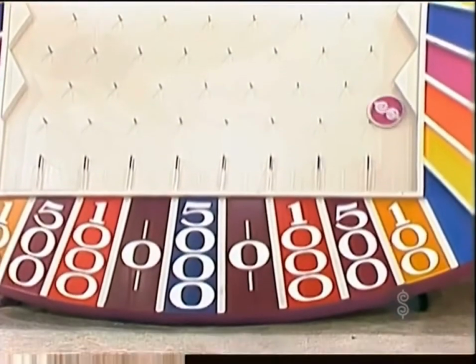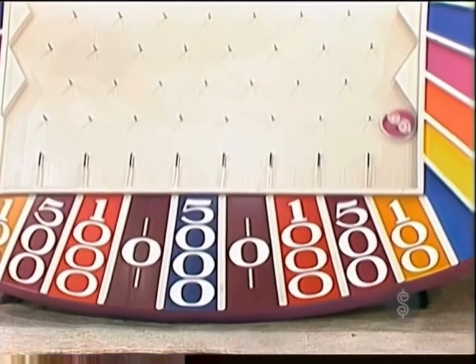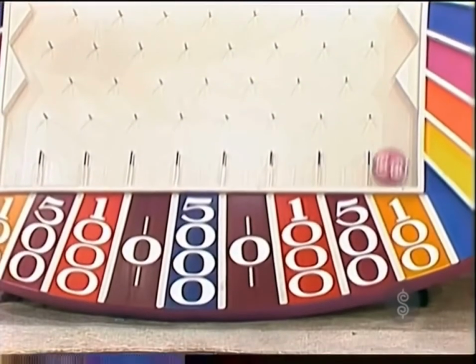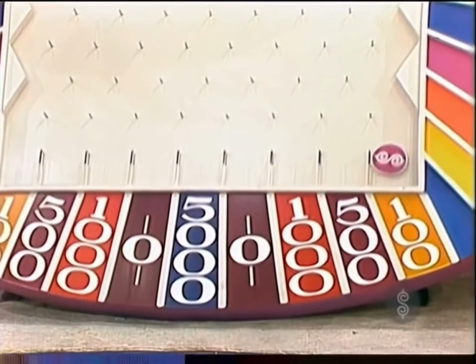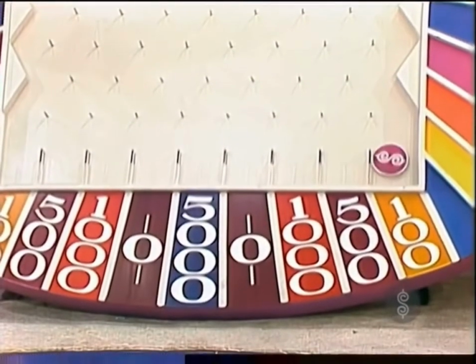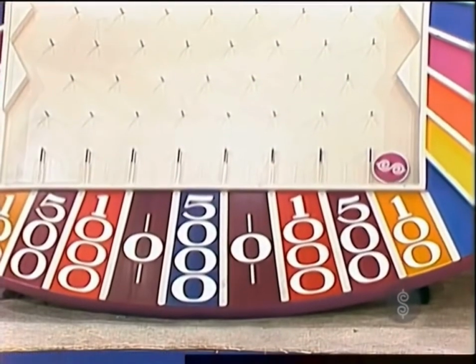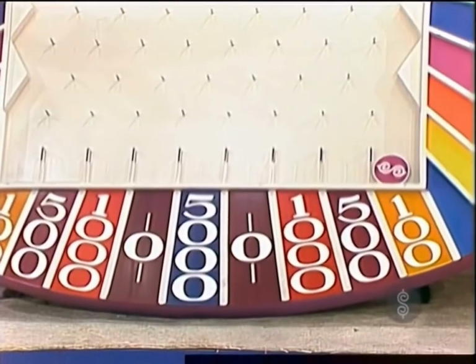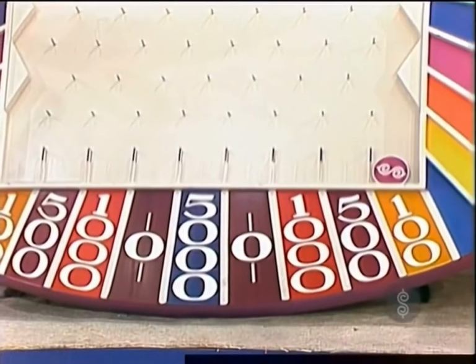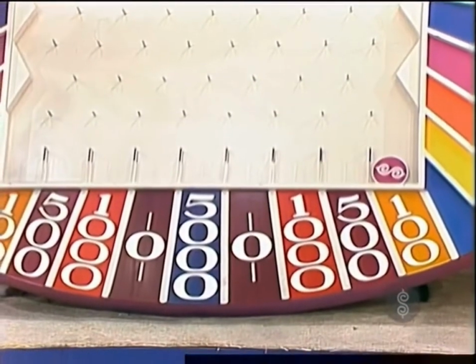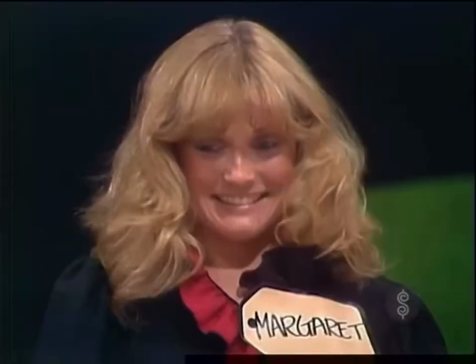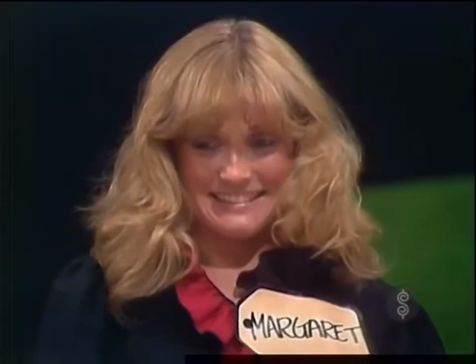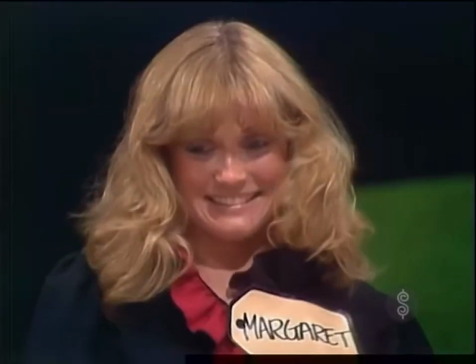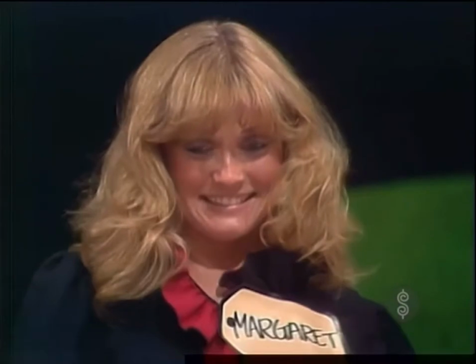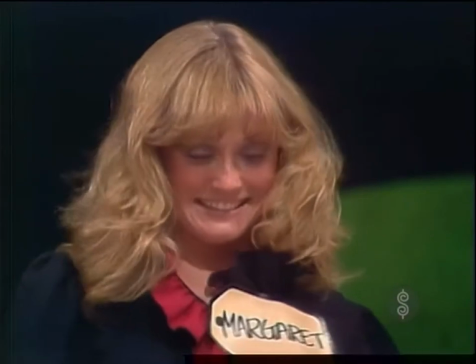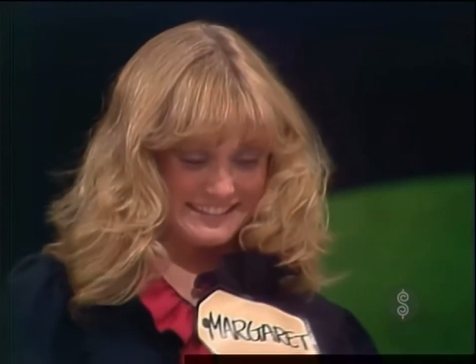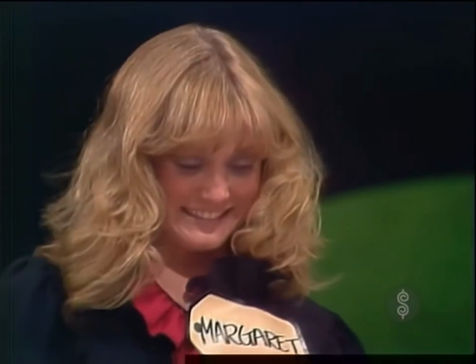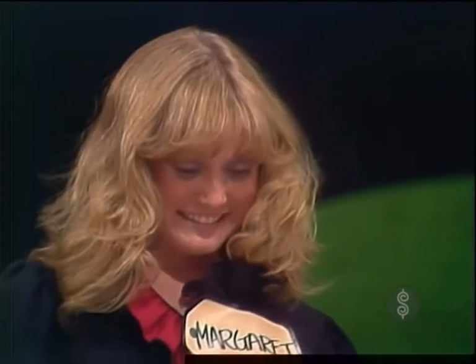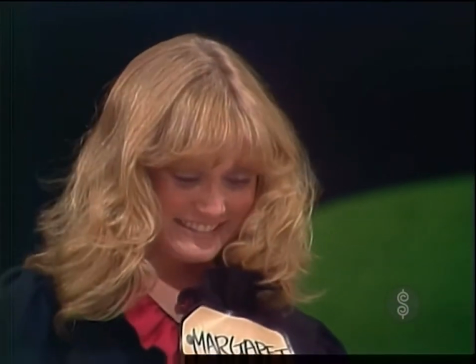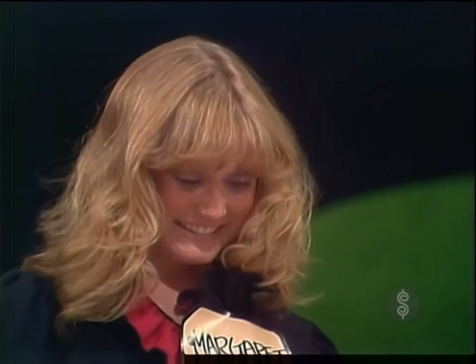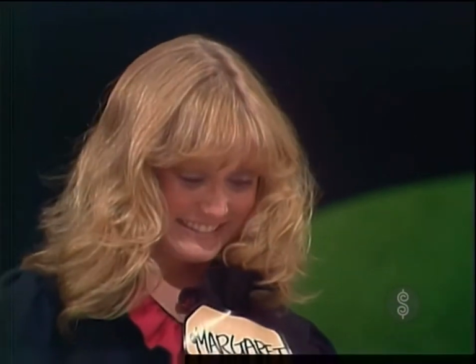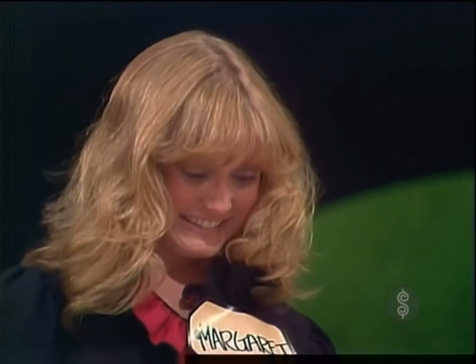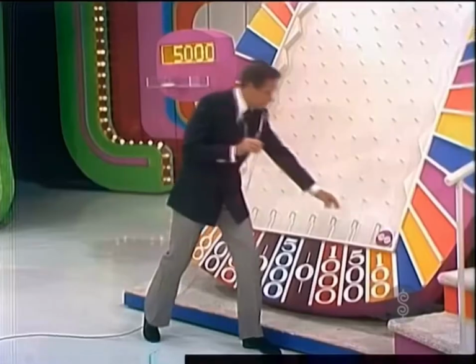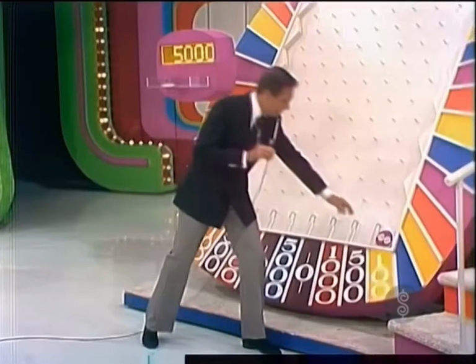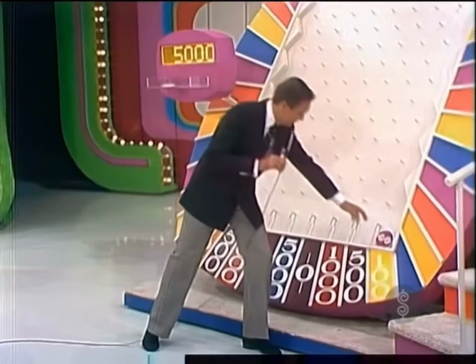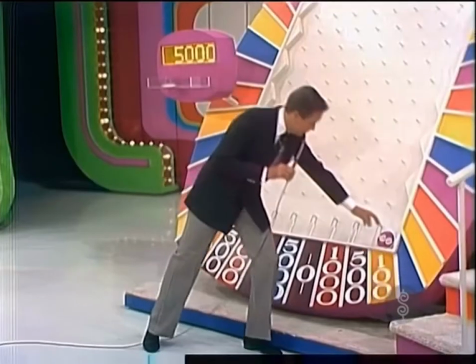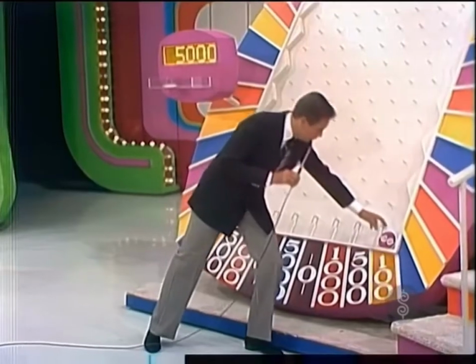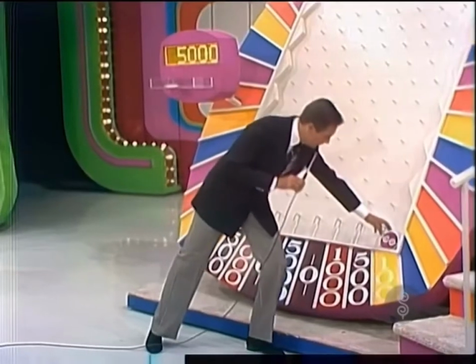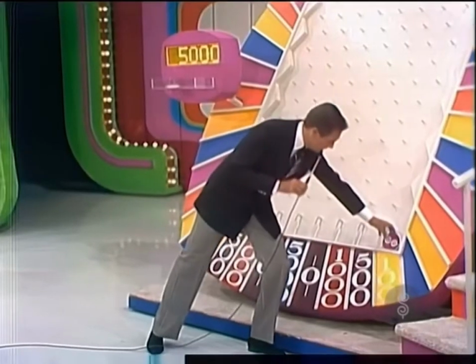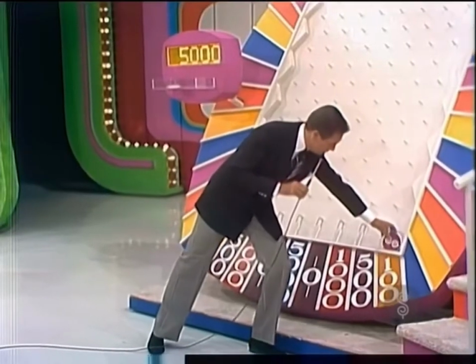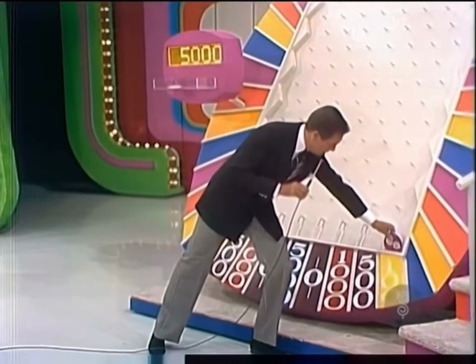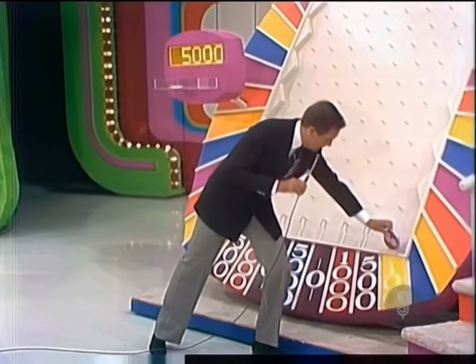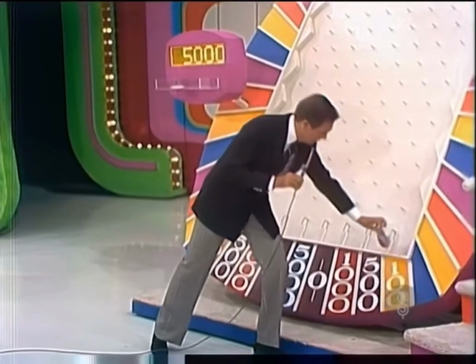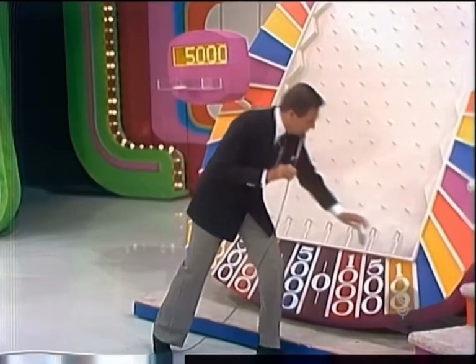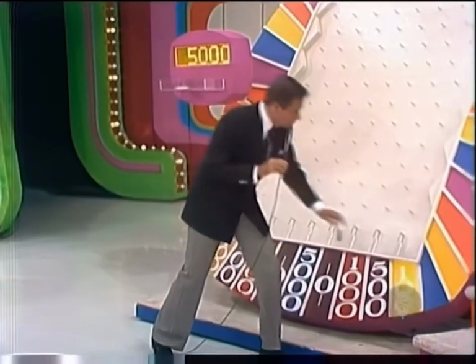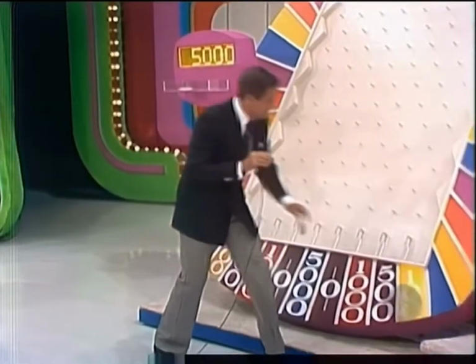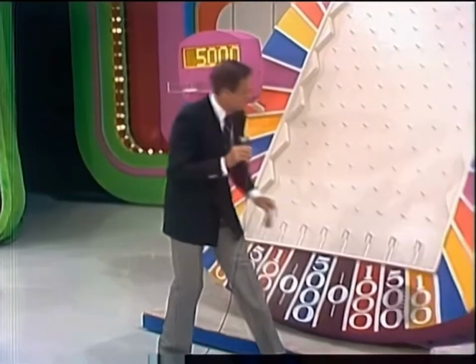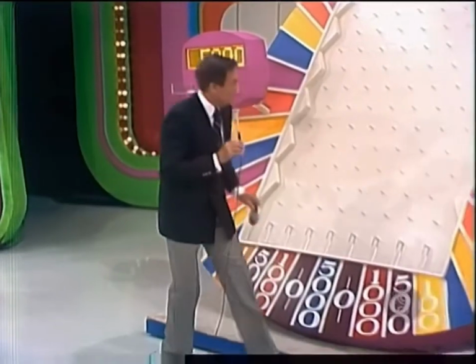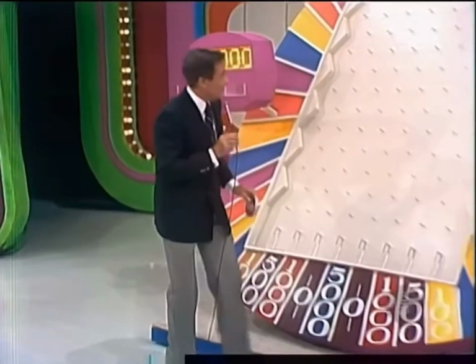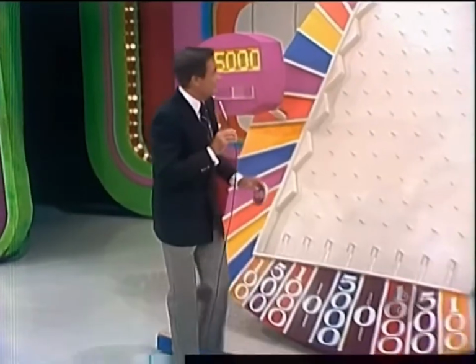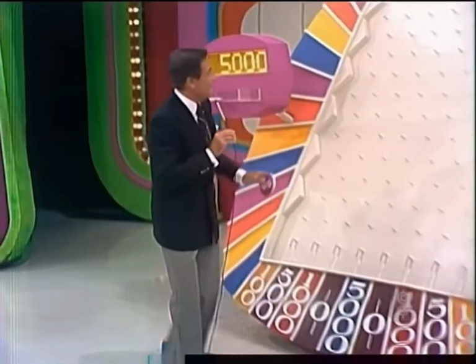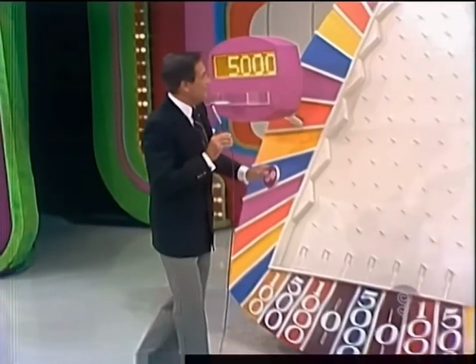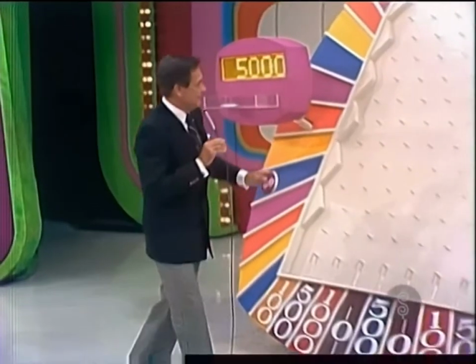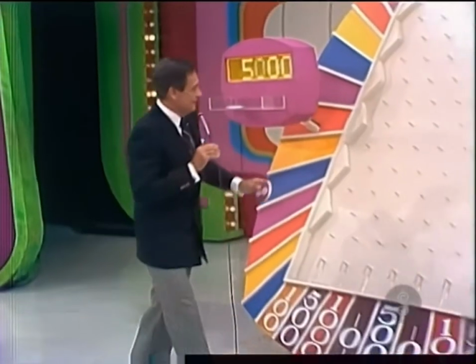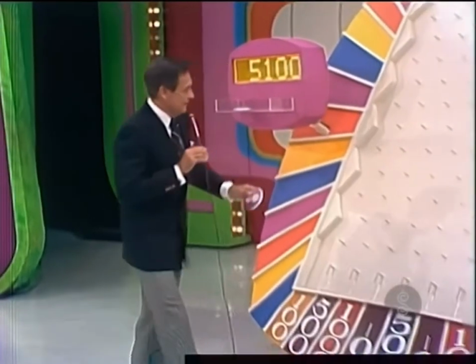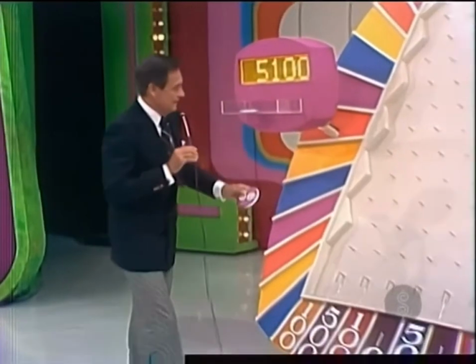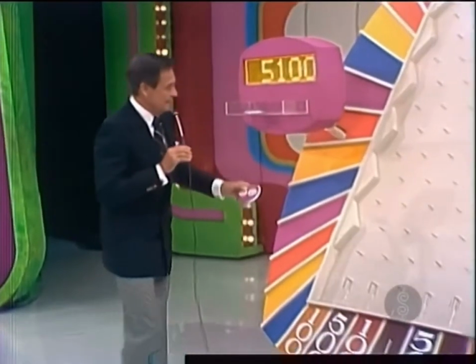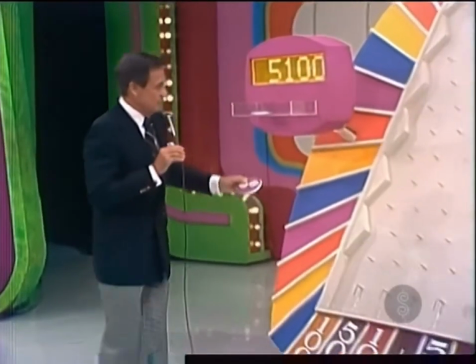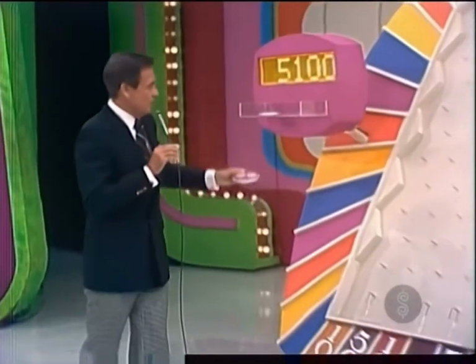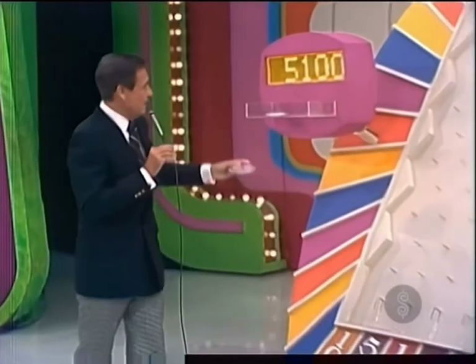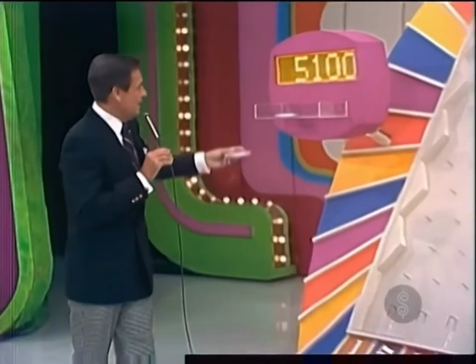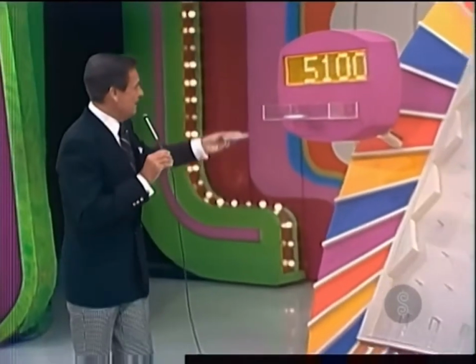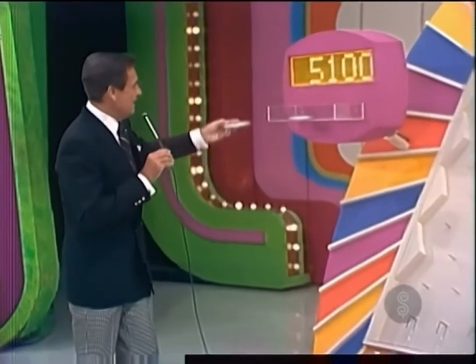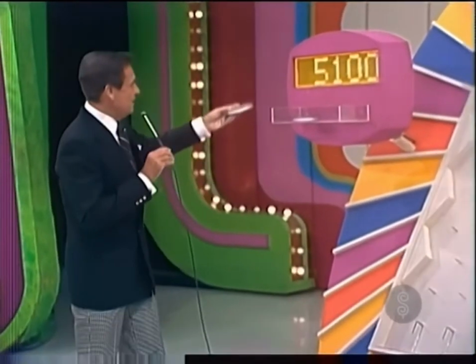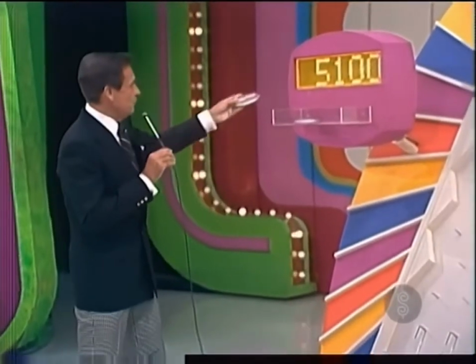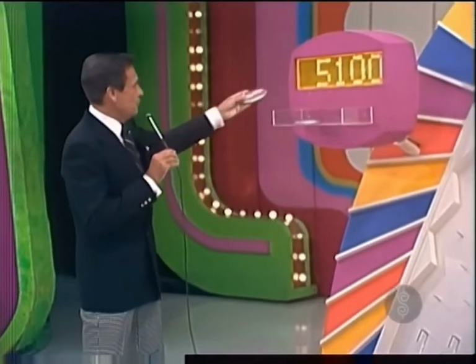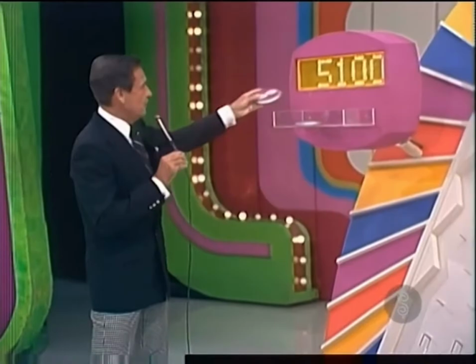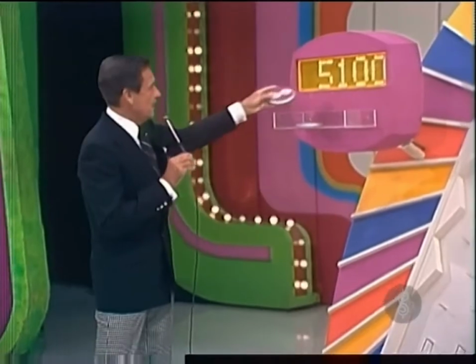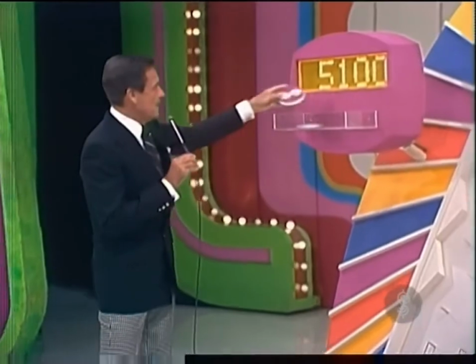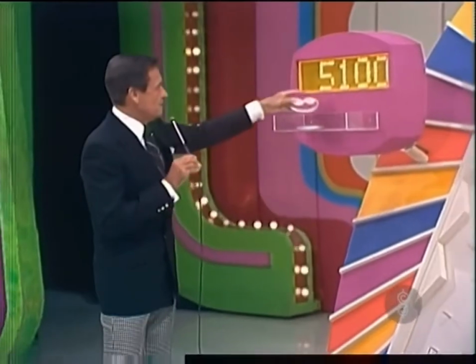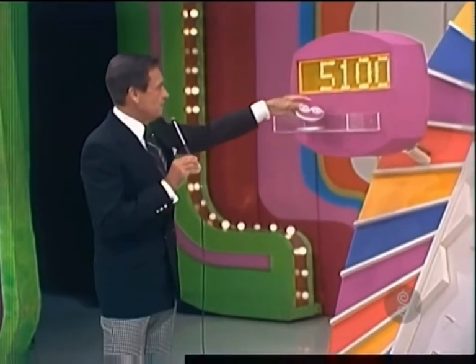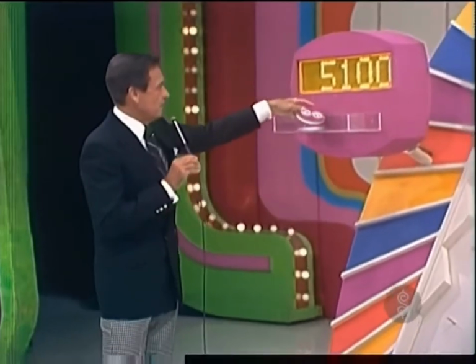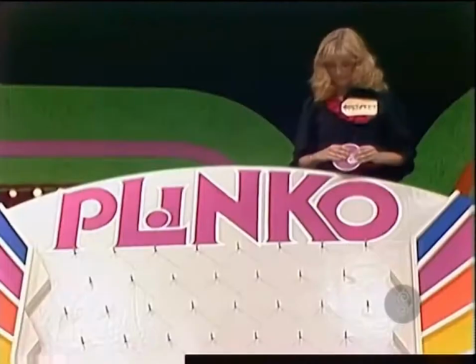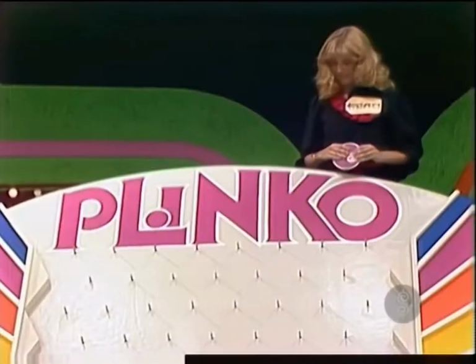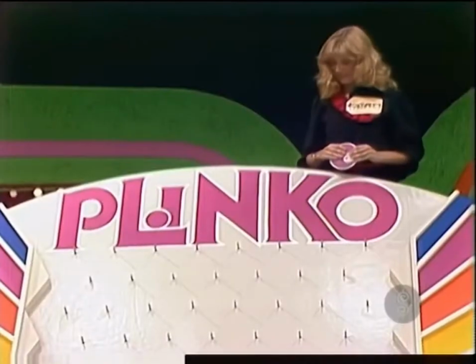That's $100. You now have $5,100. Try again with your last Plinko chip.